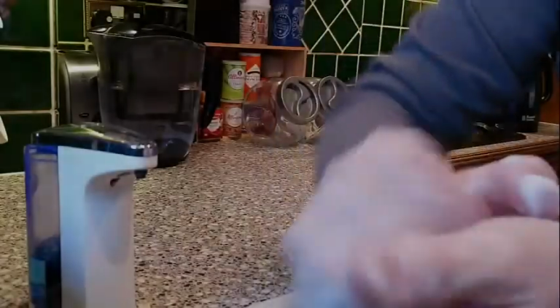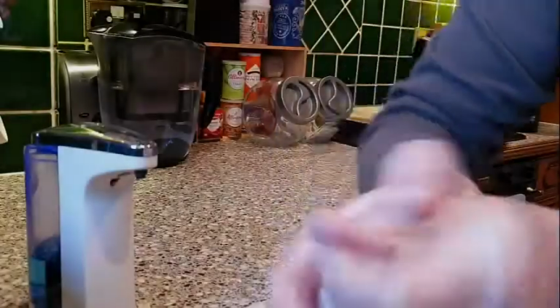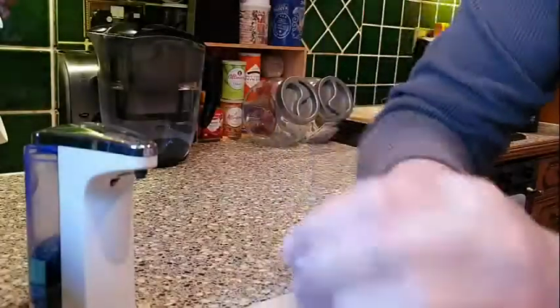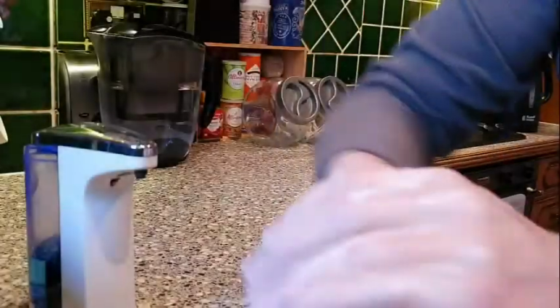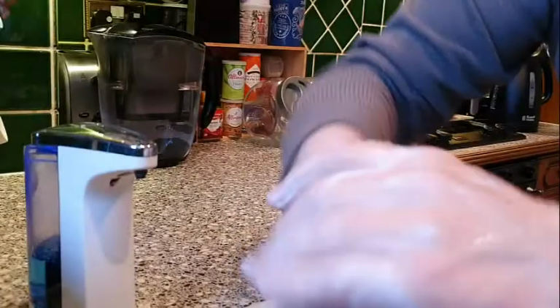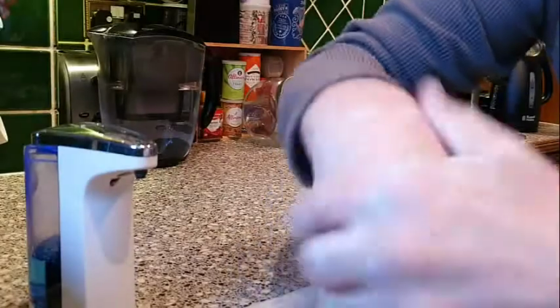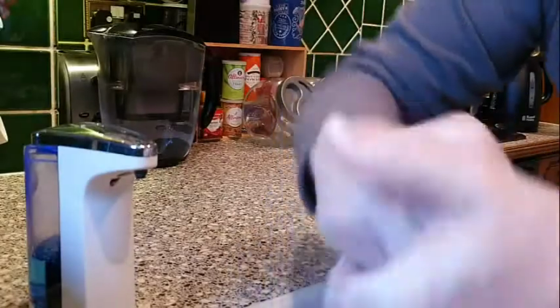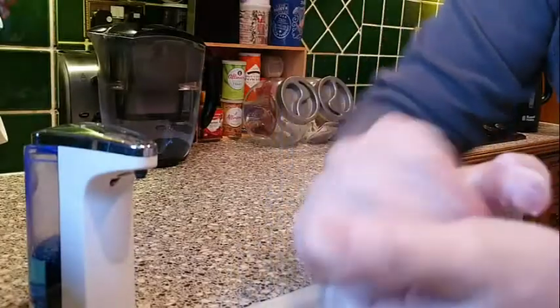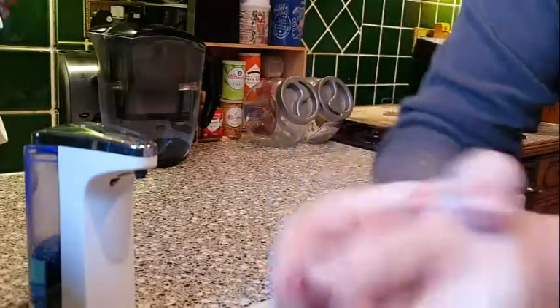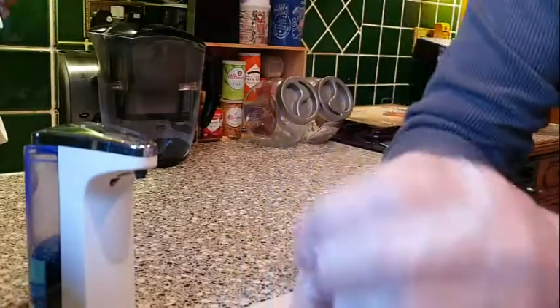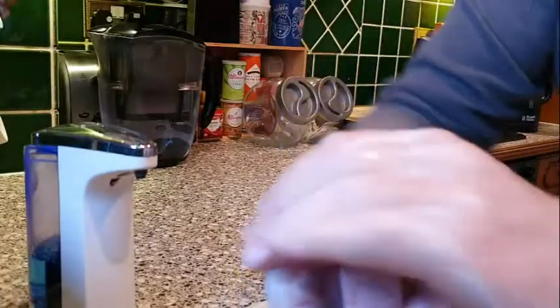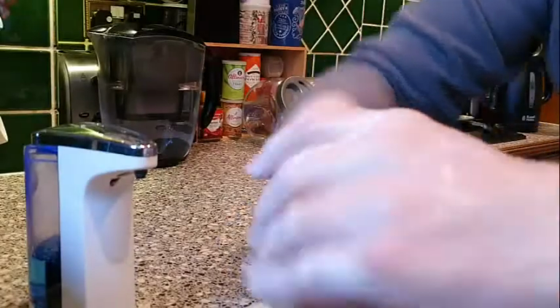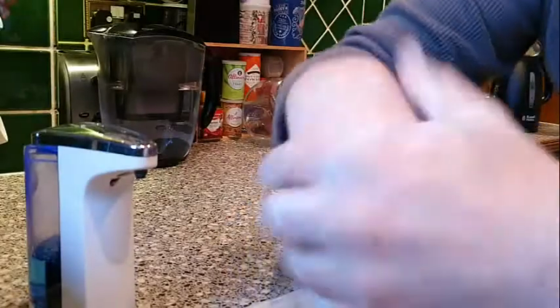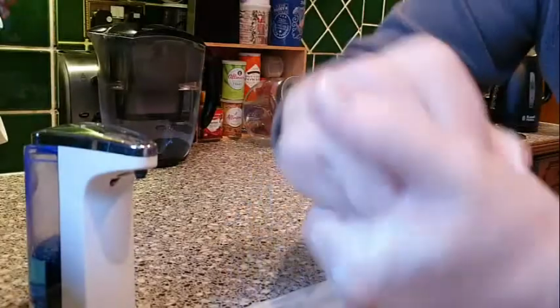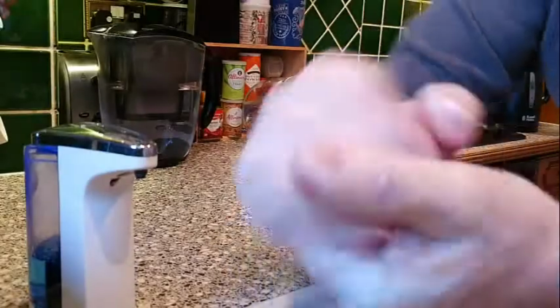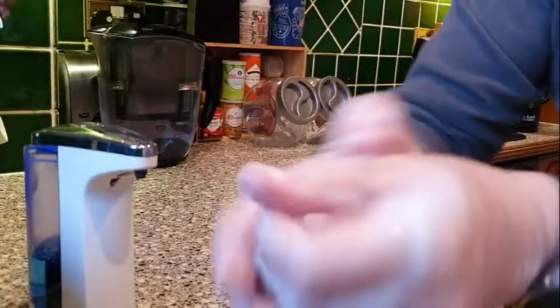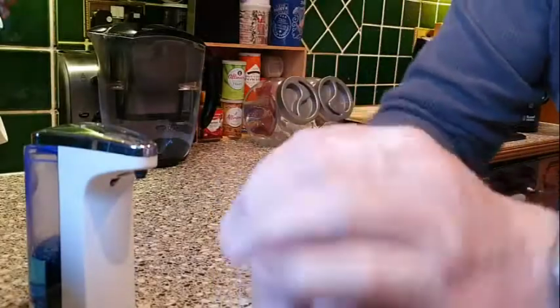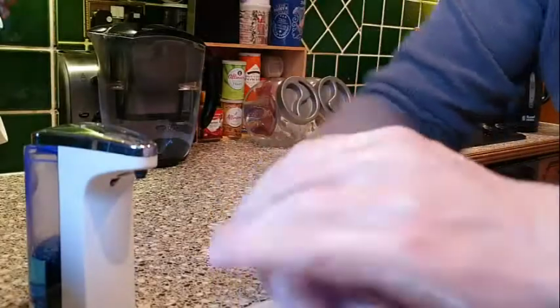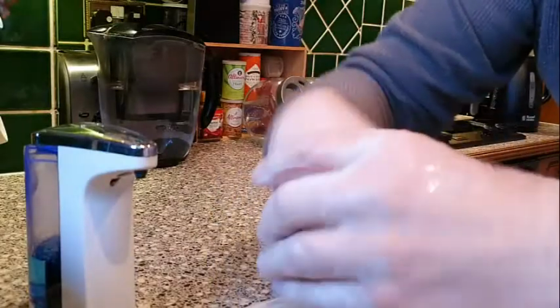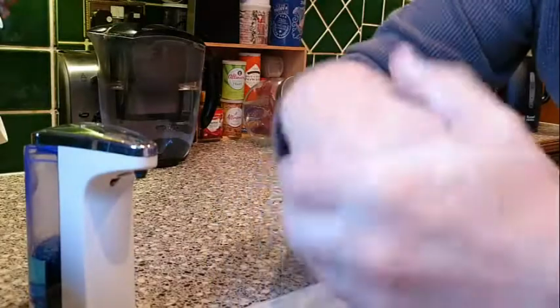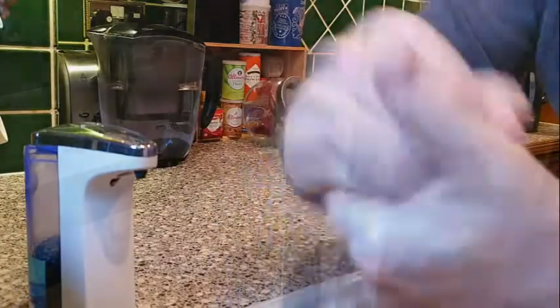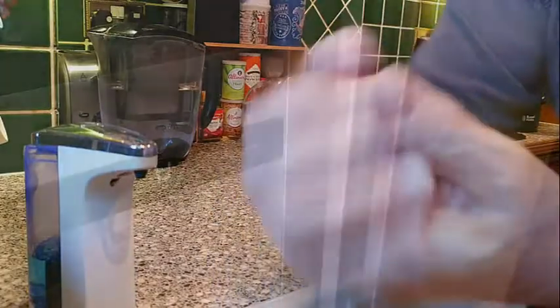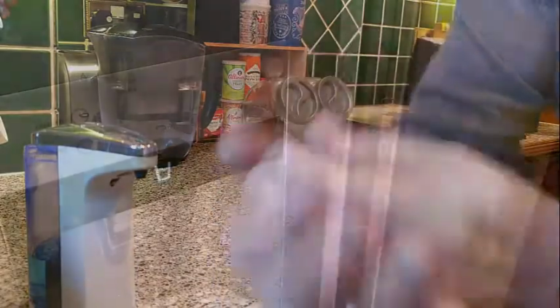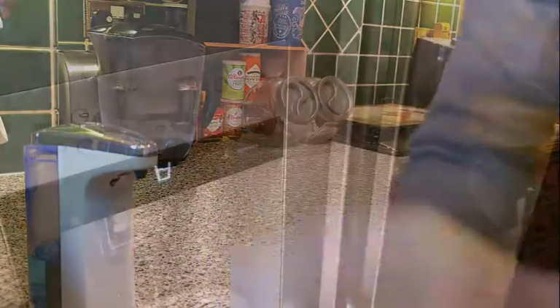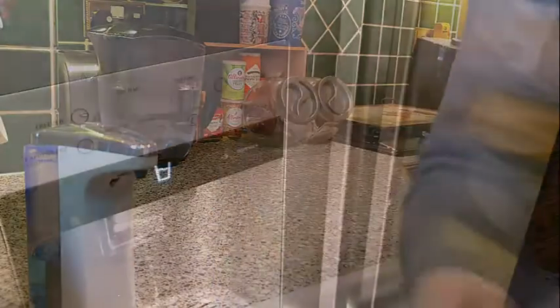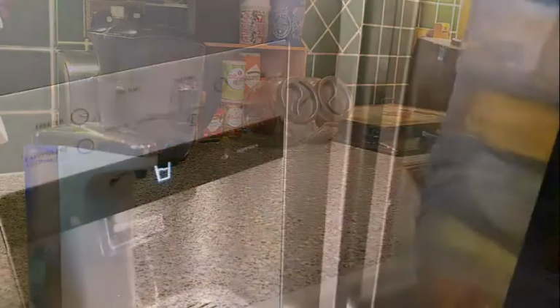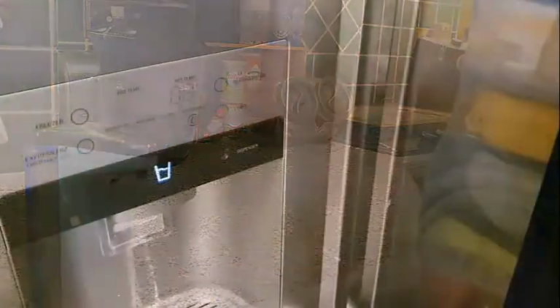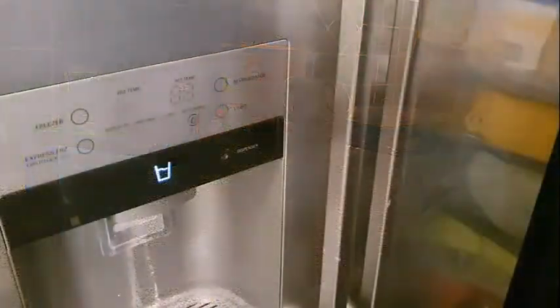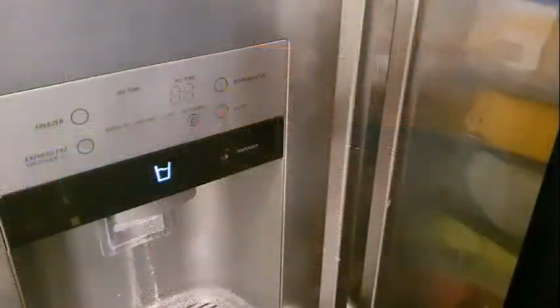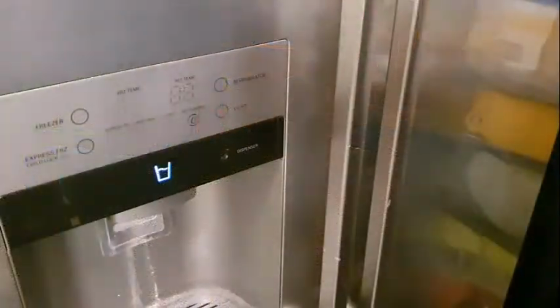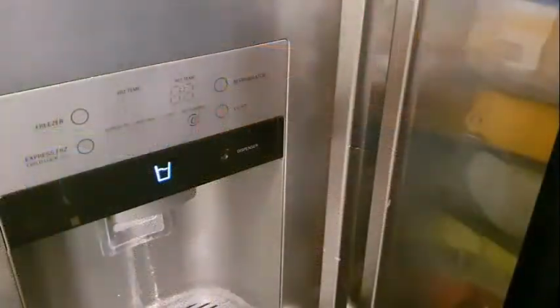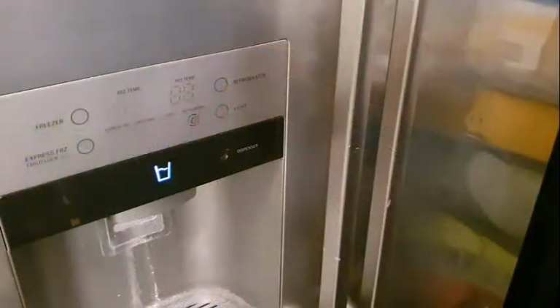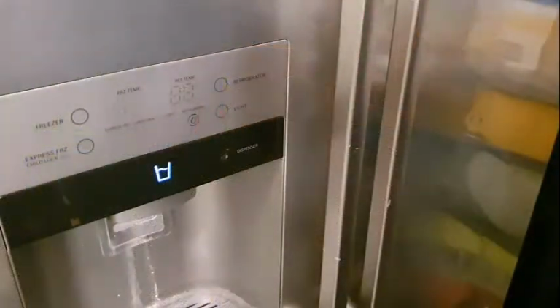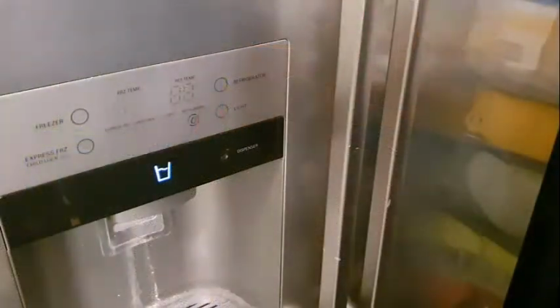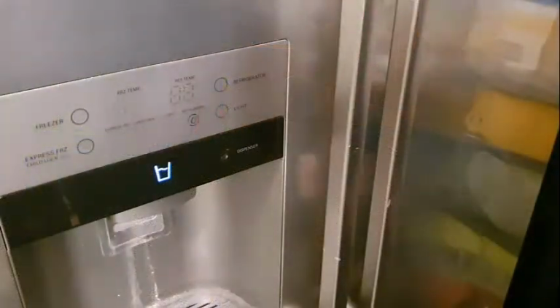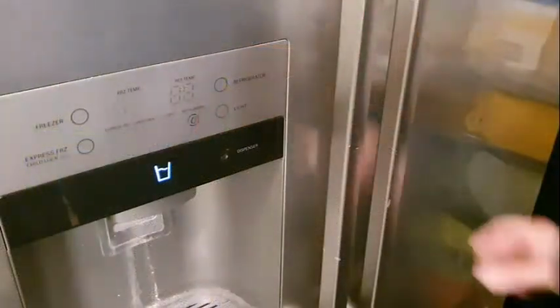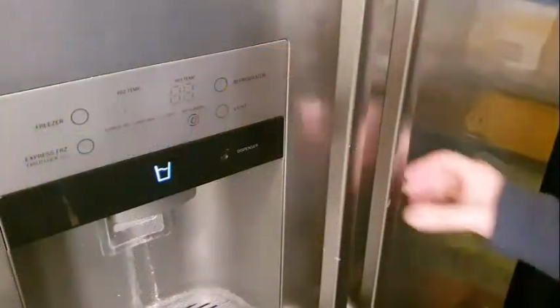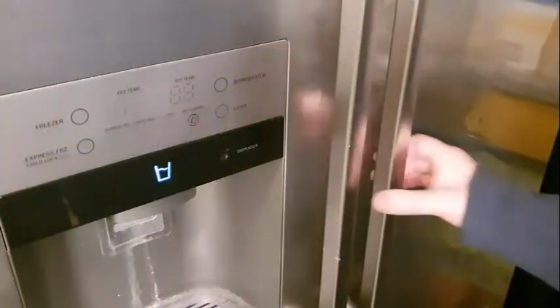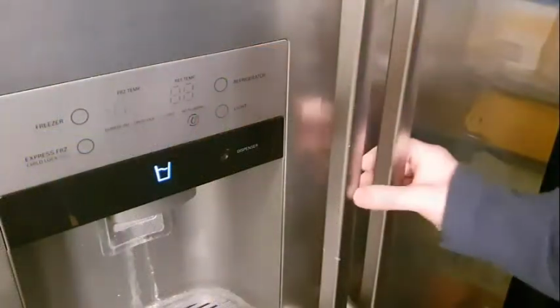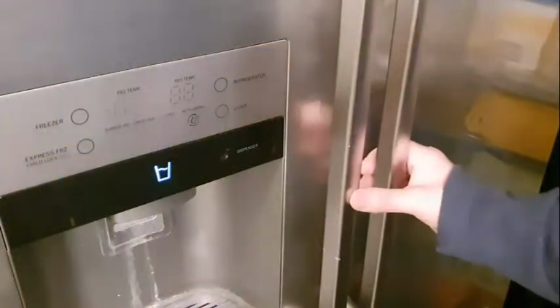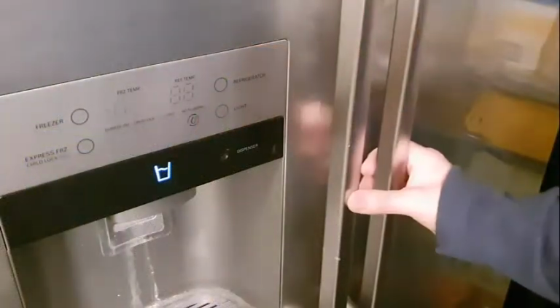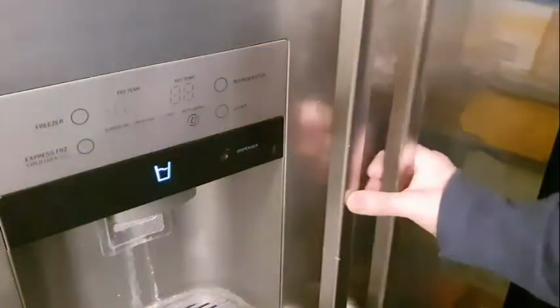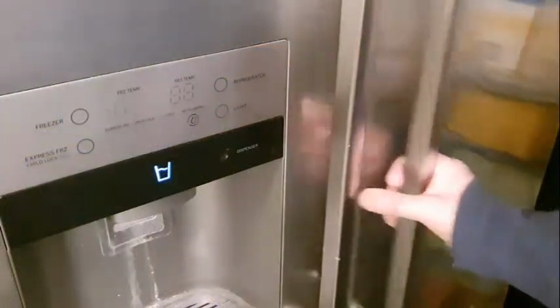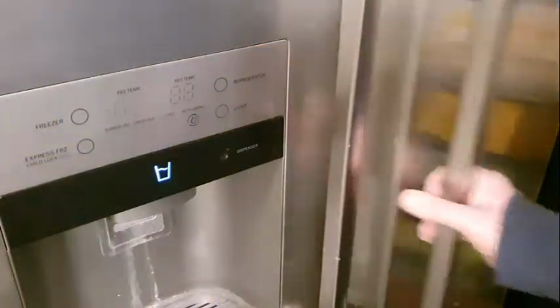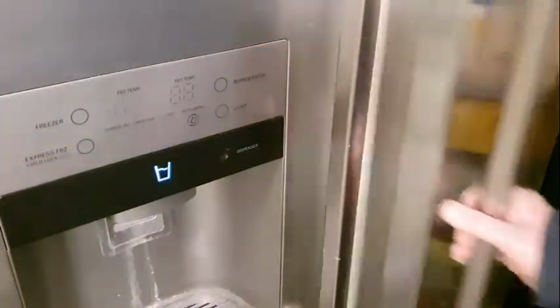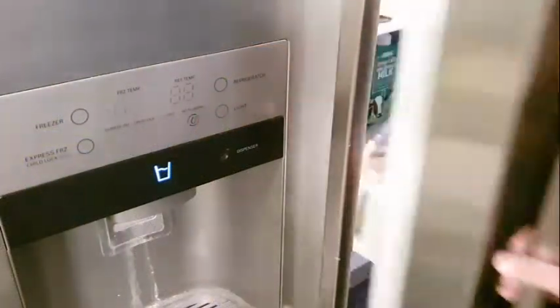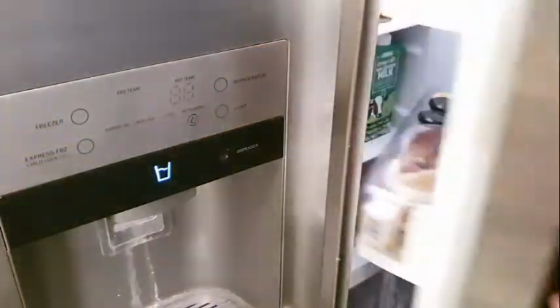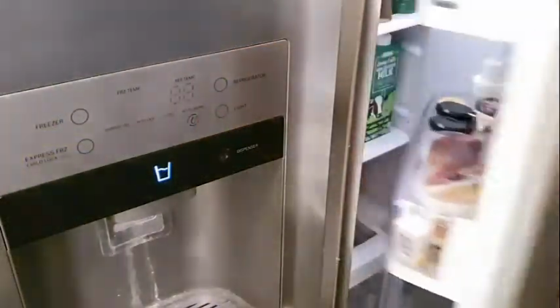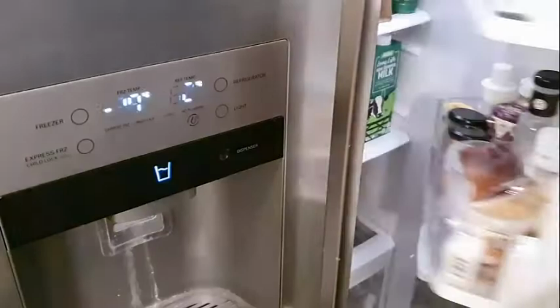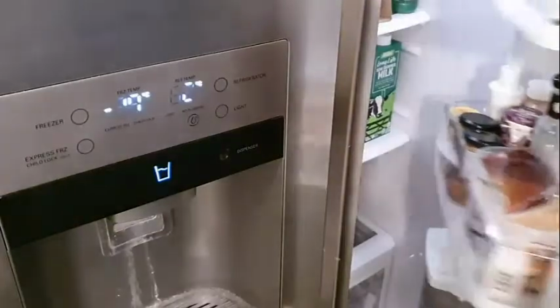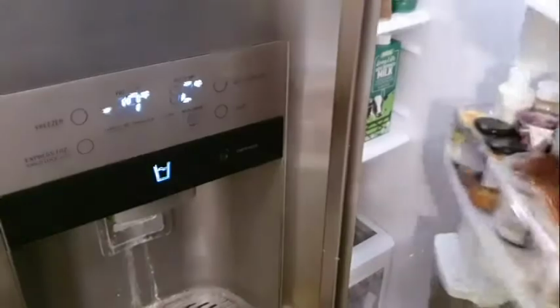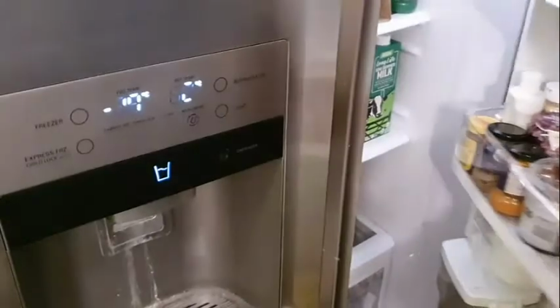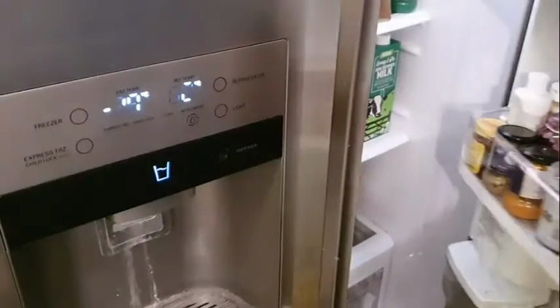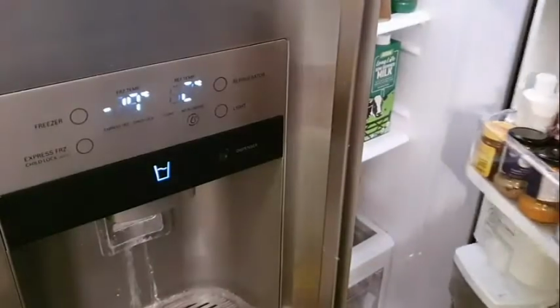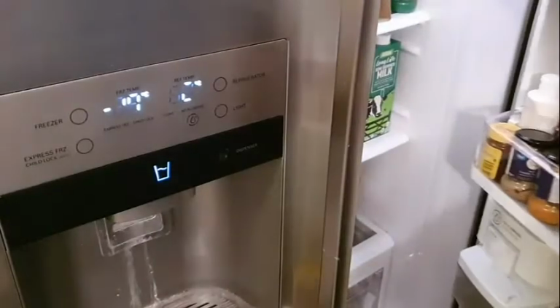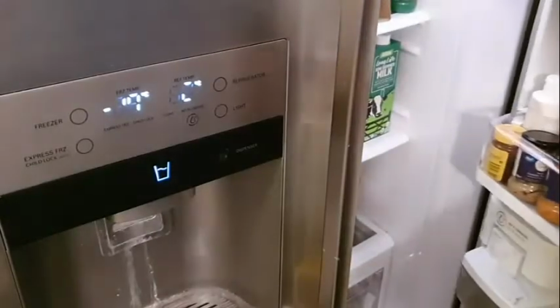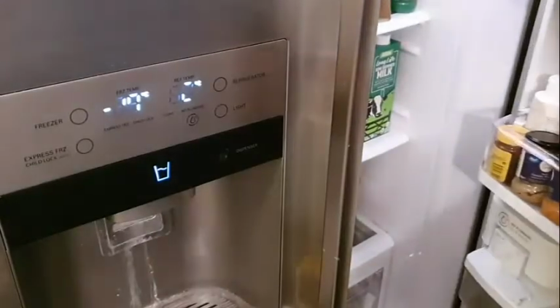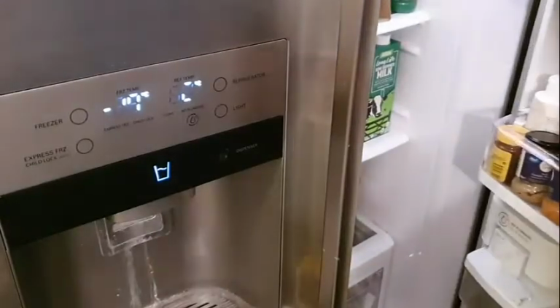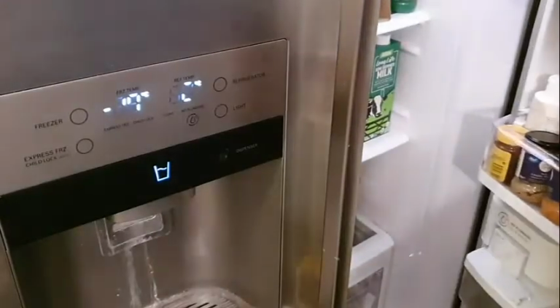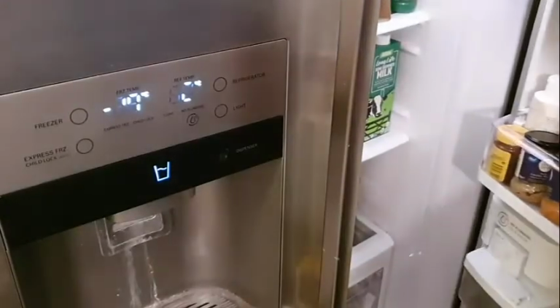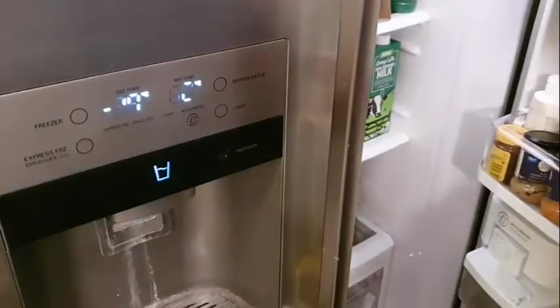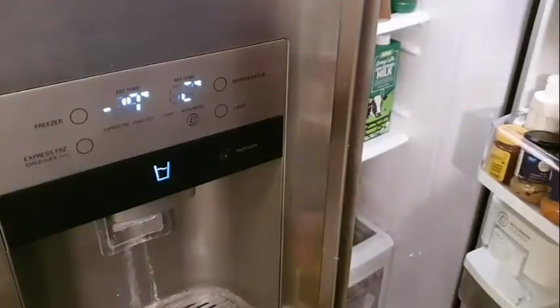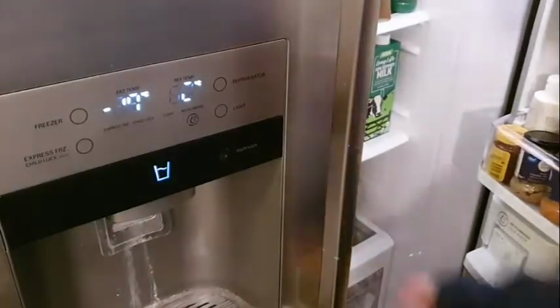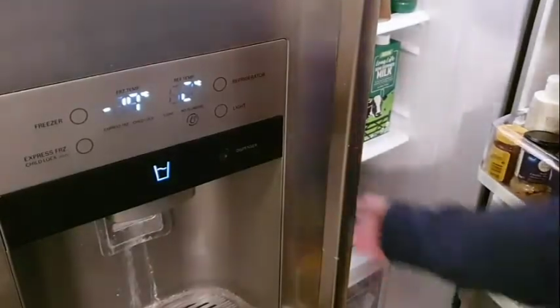Wash hands to start with. Firstly, we're going to need the butter, which should be kept in the fridge to keep it cold.